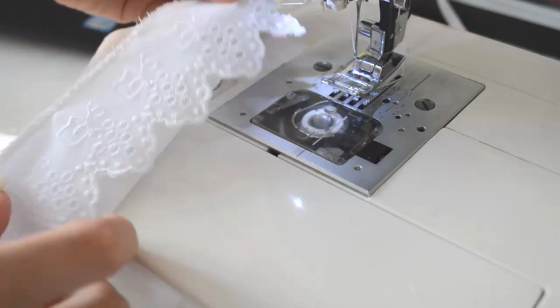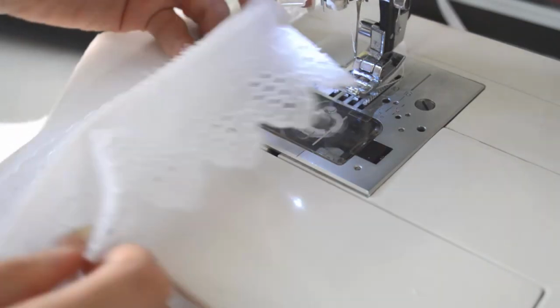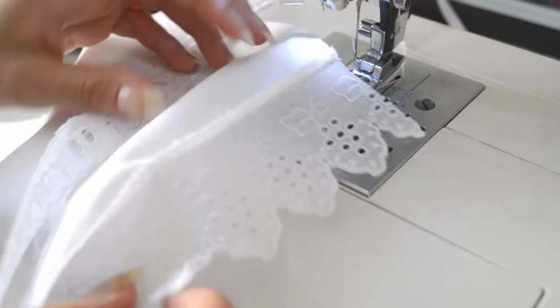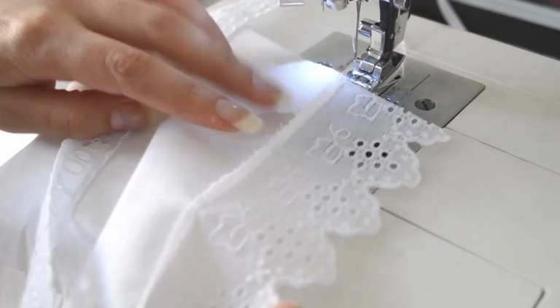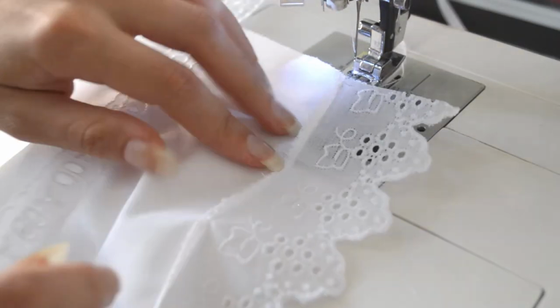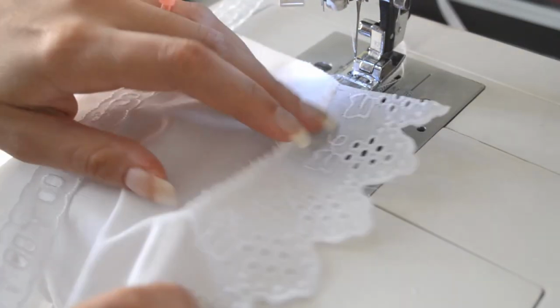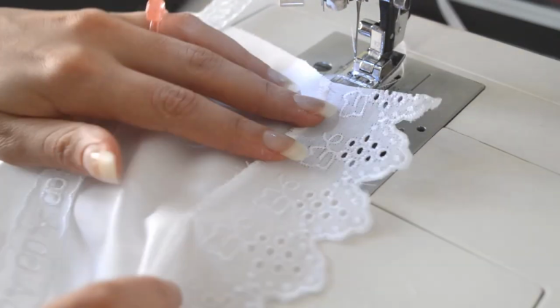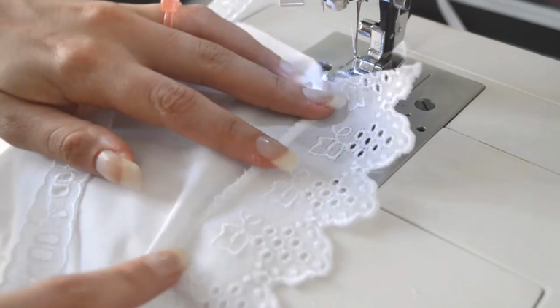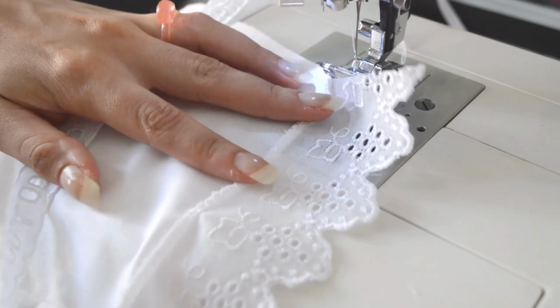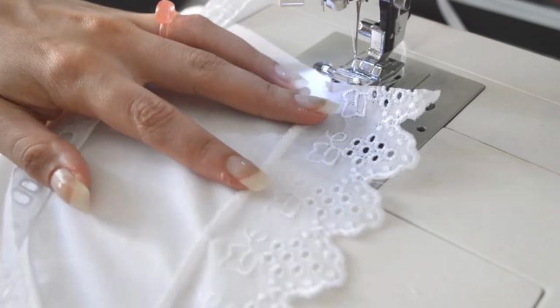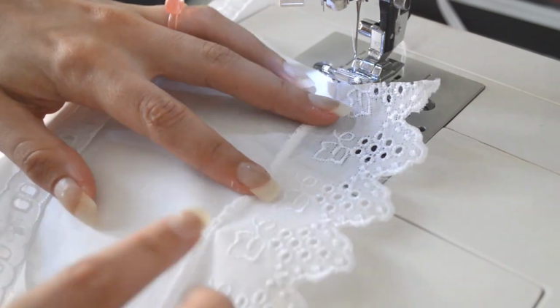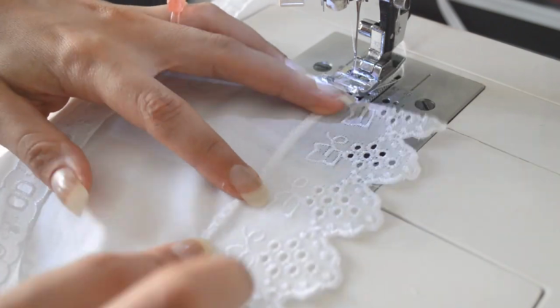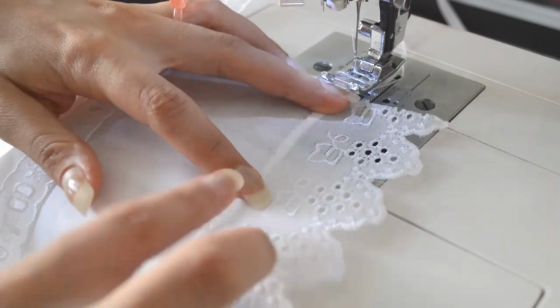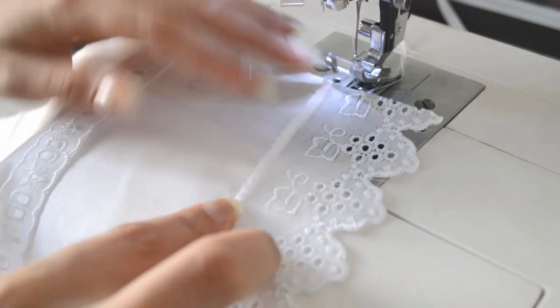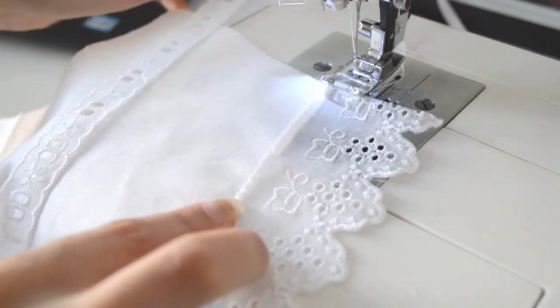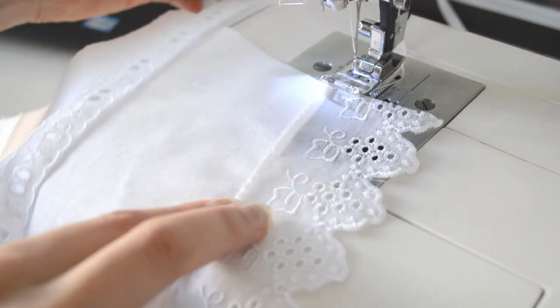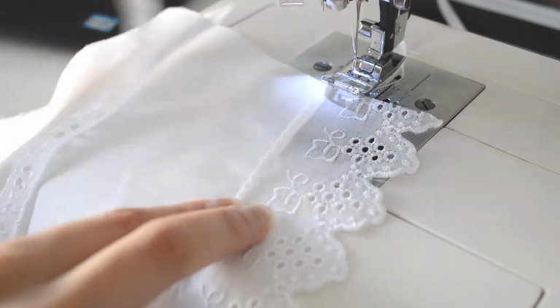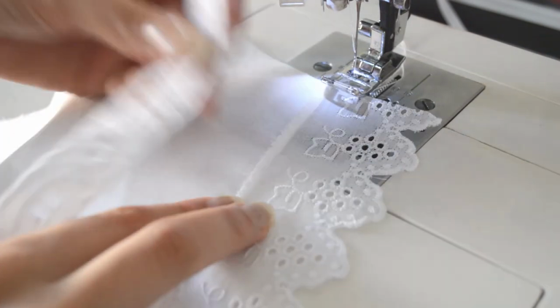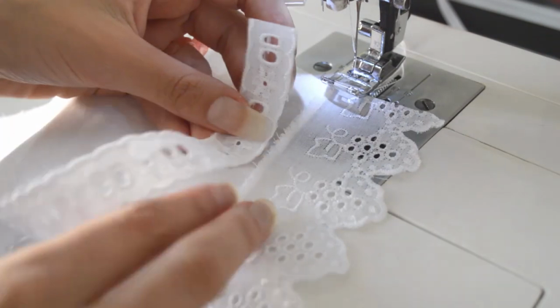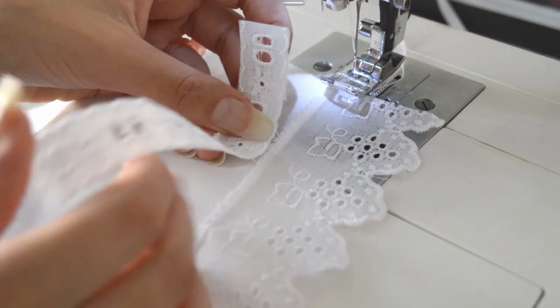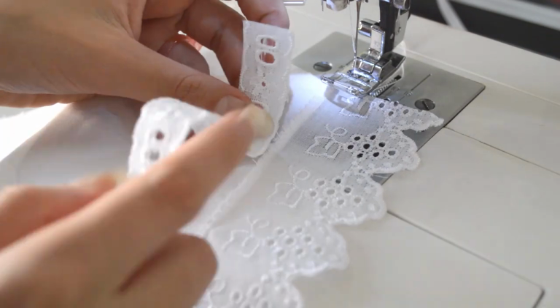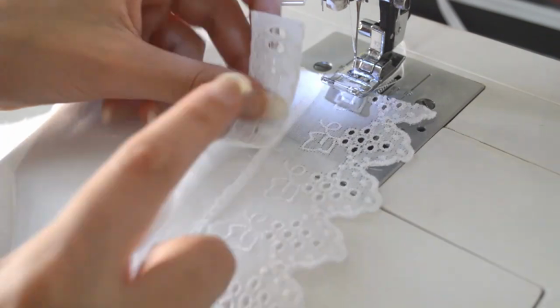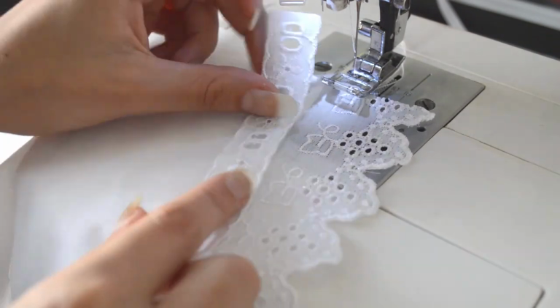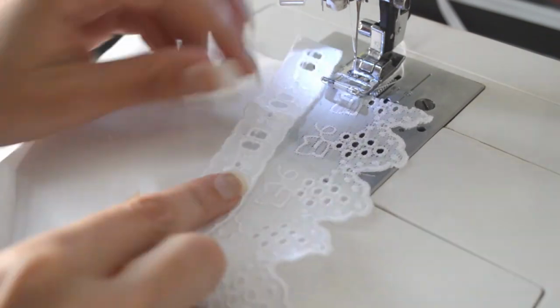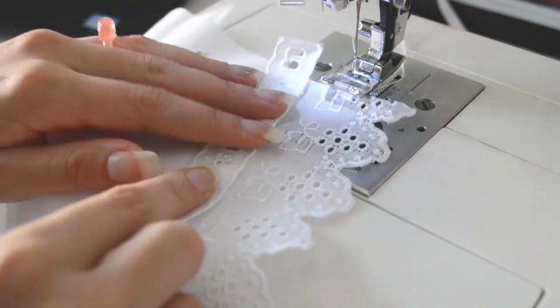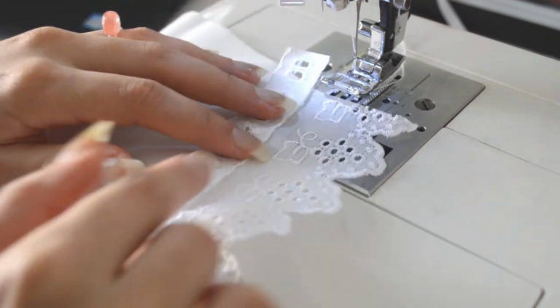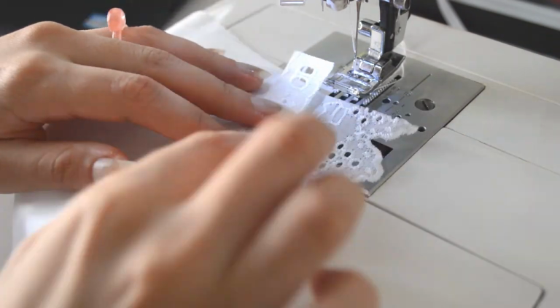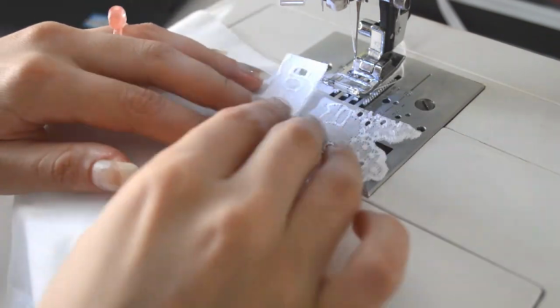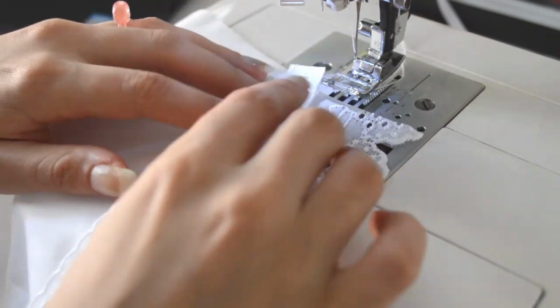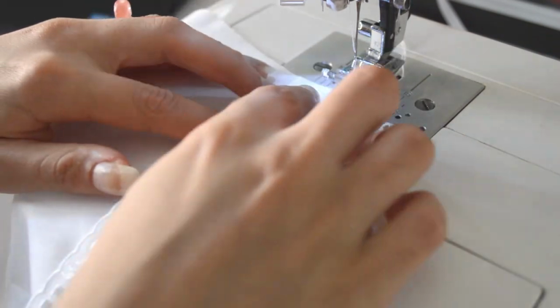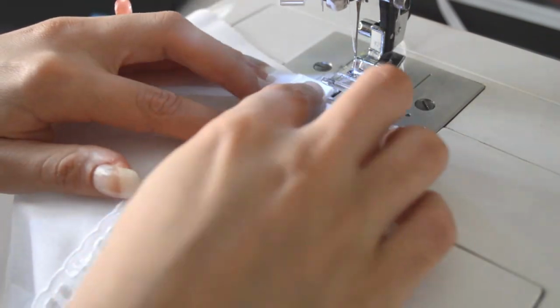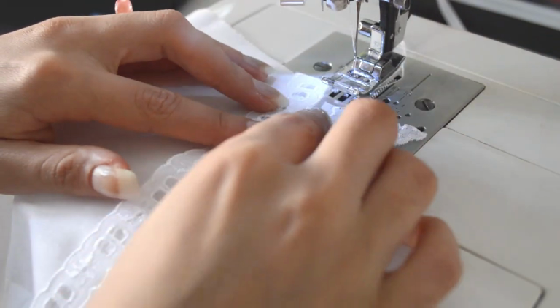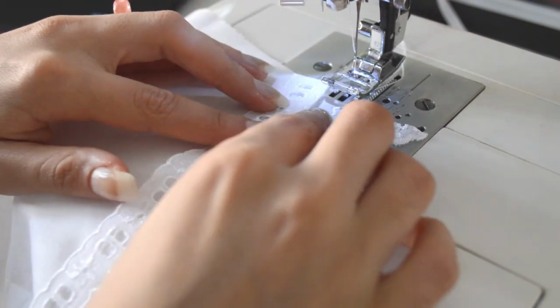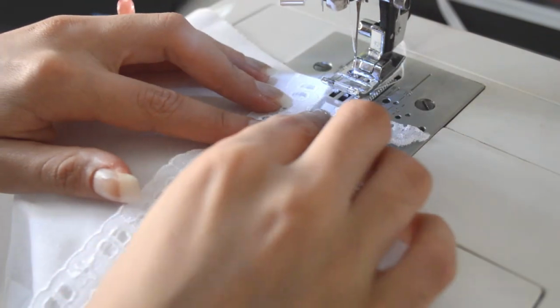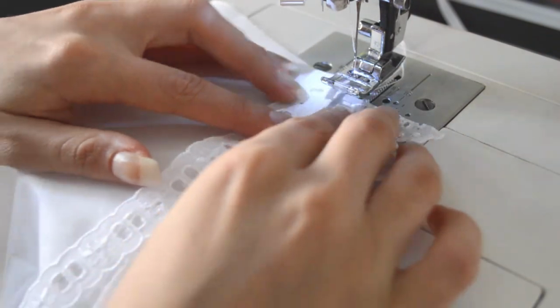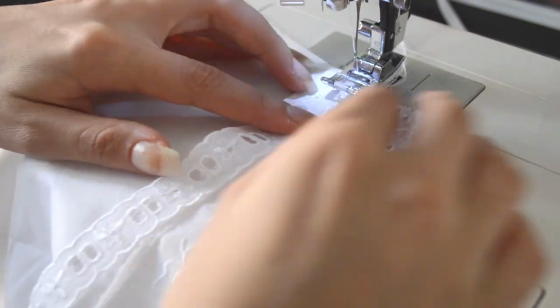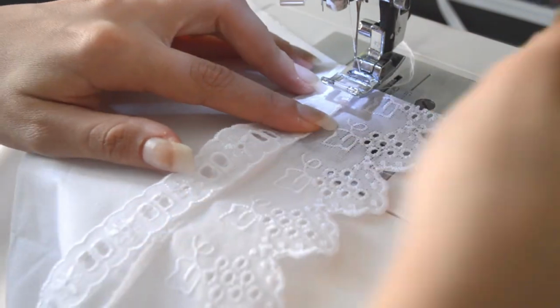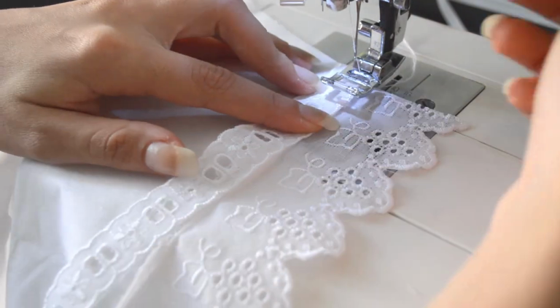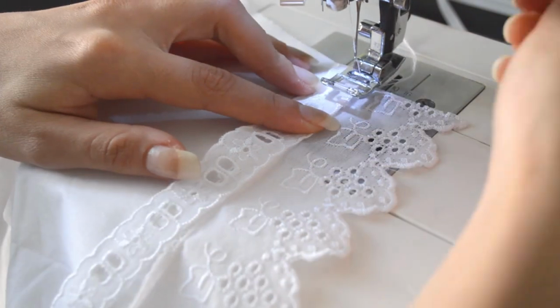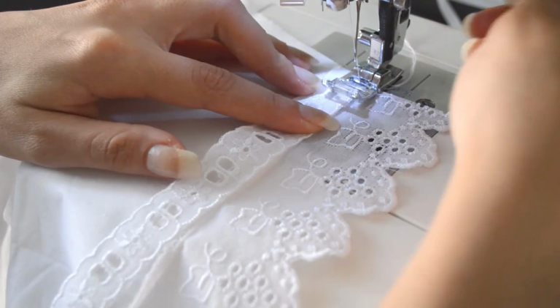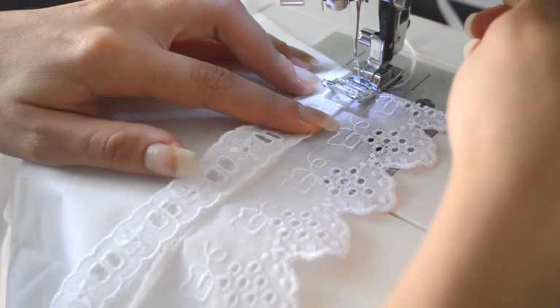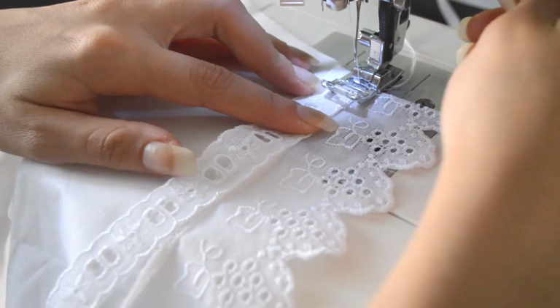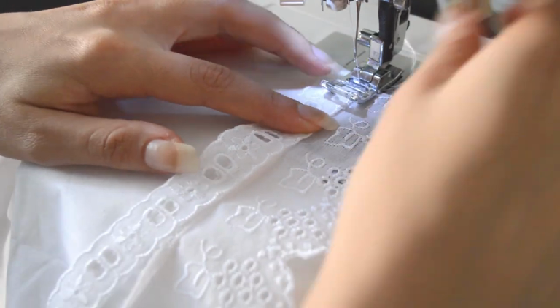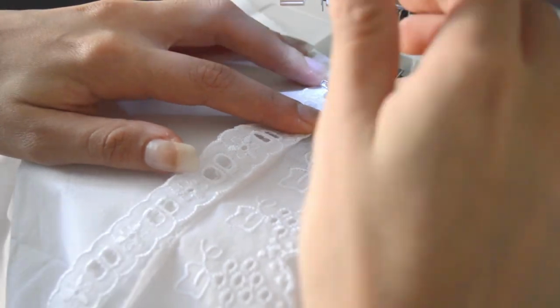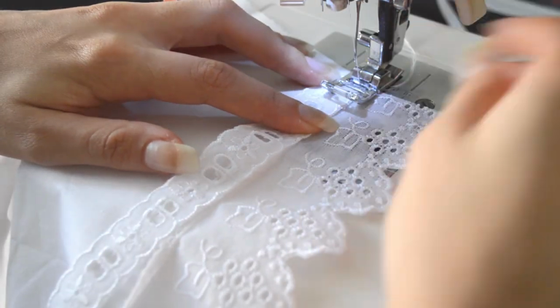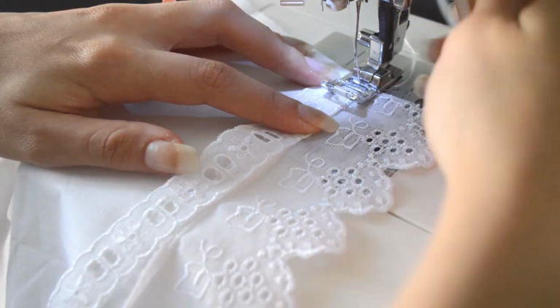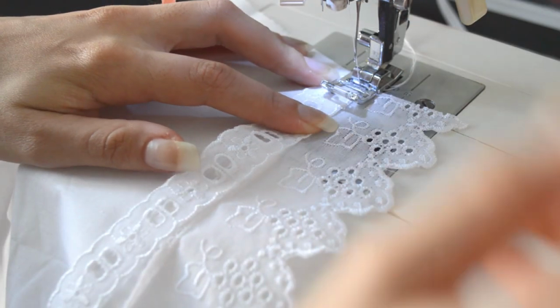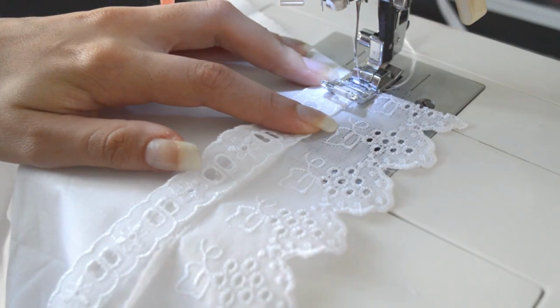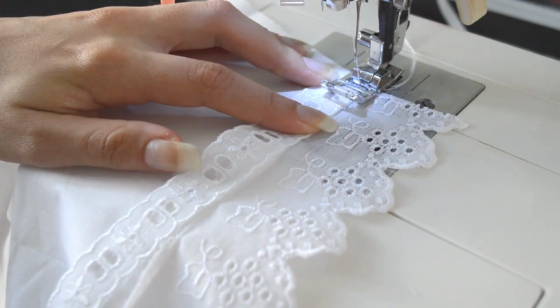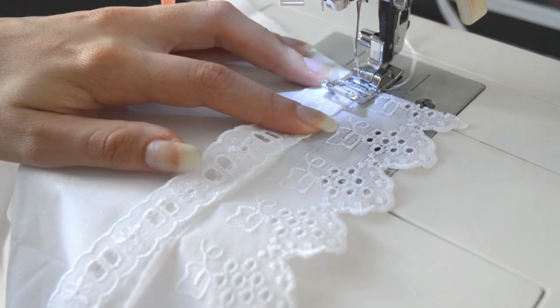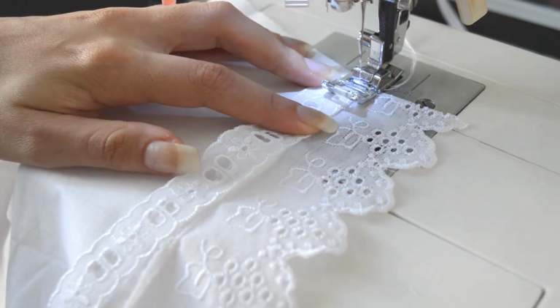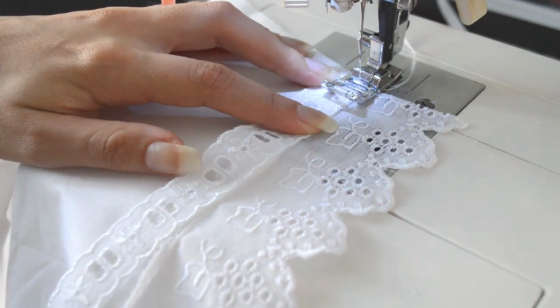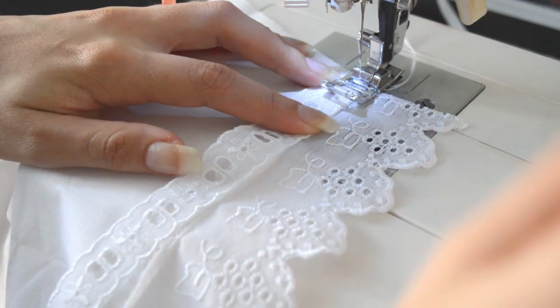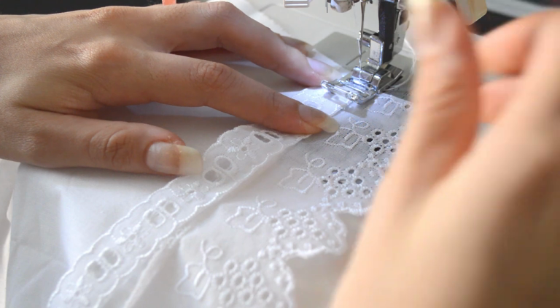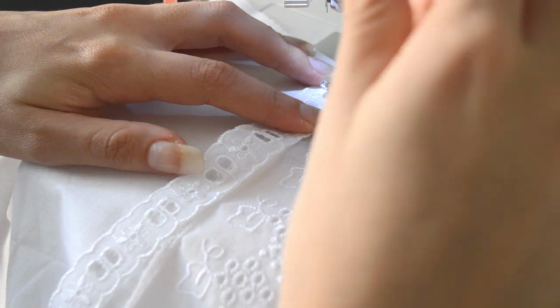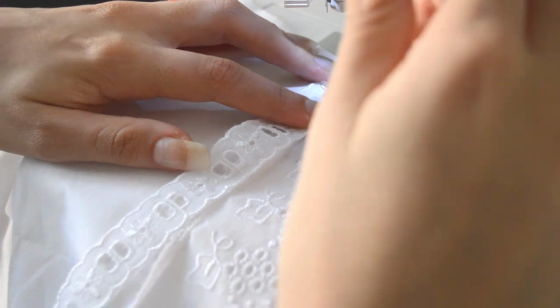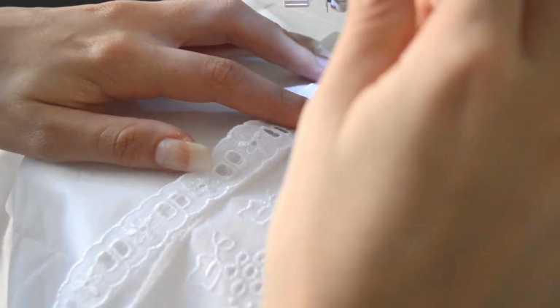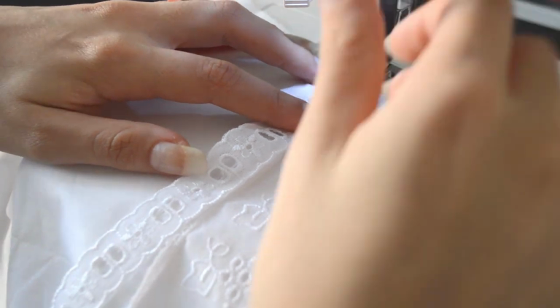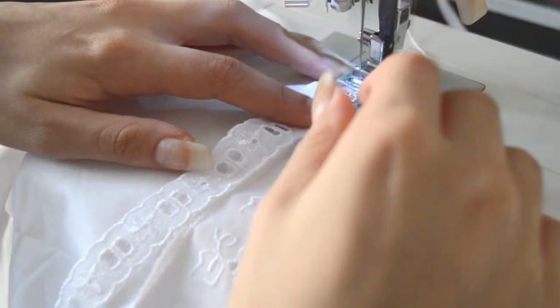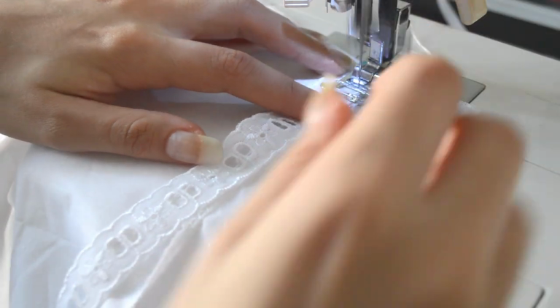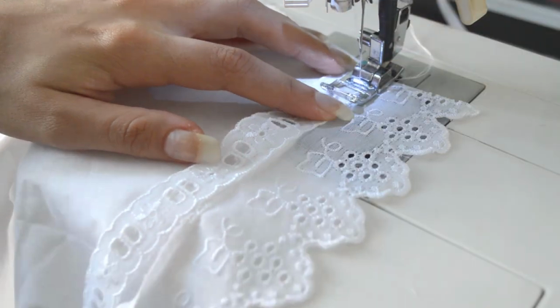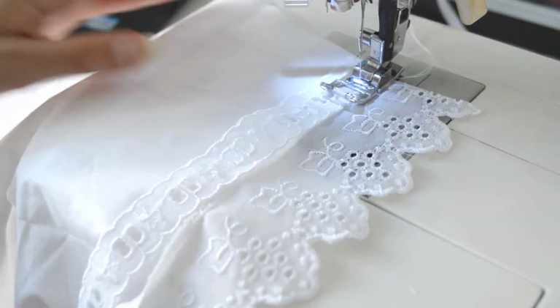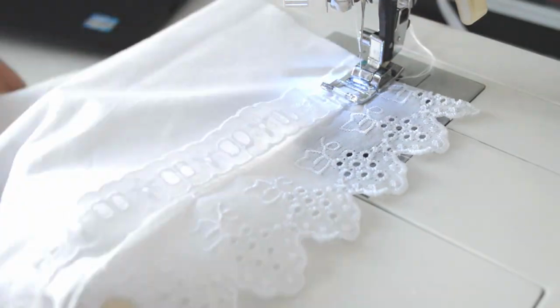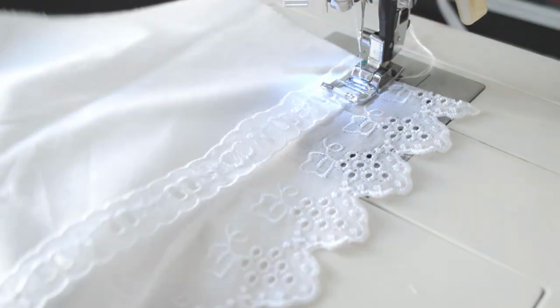I then sew the beading lace over the seams — this way it will not be showing neither on the outside of the bloomers nor on the inside.